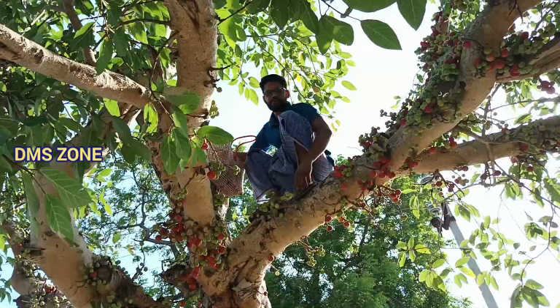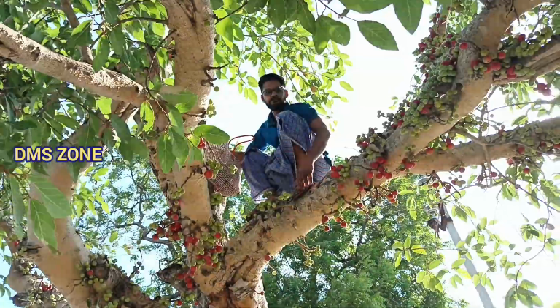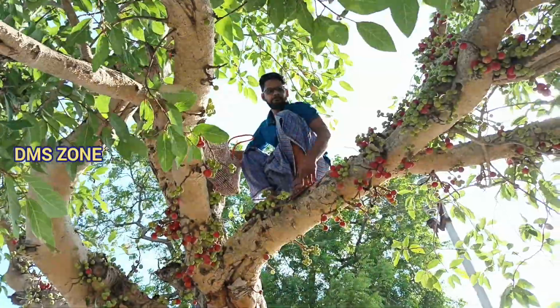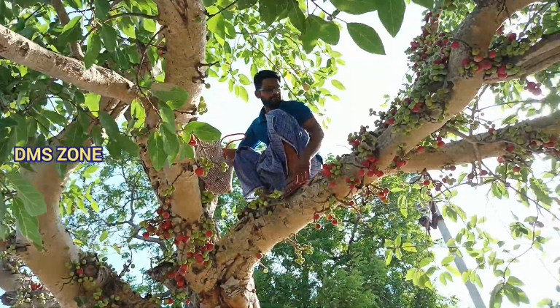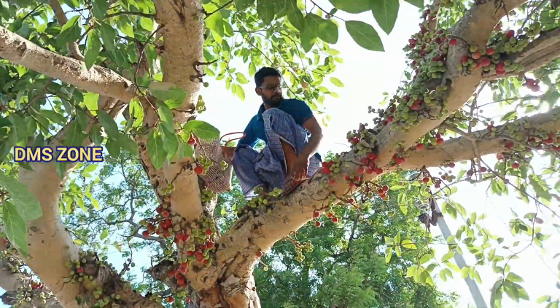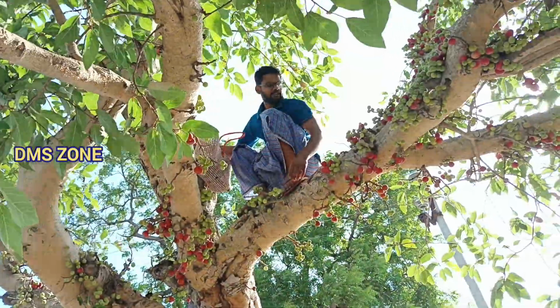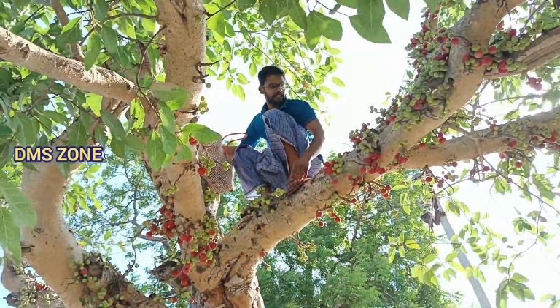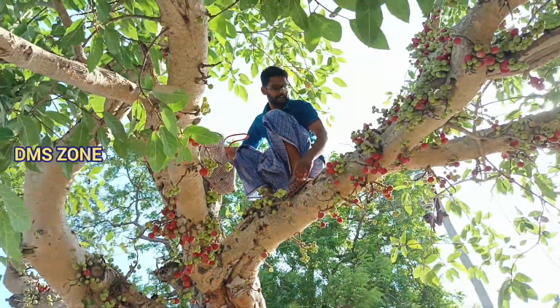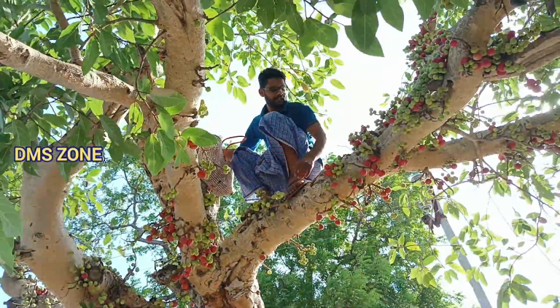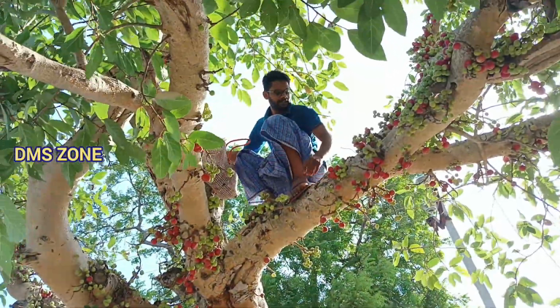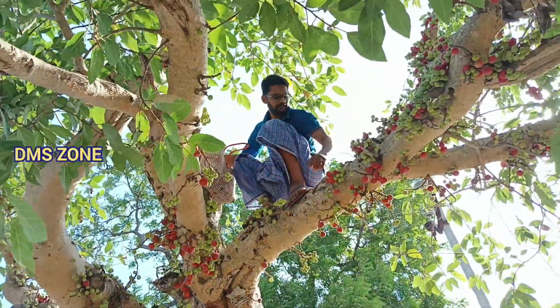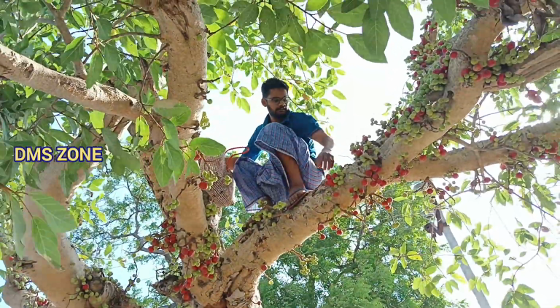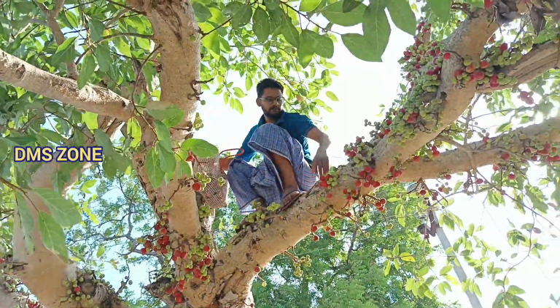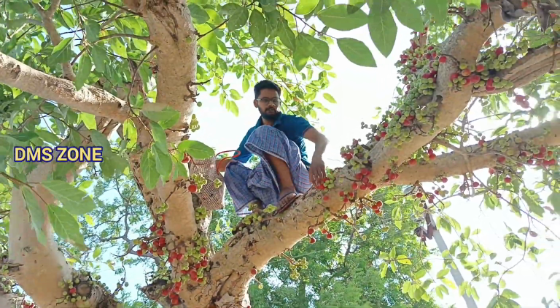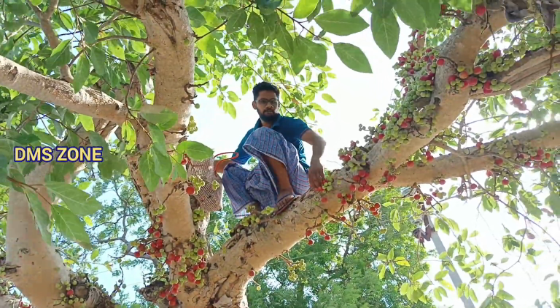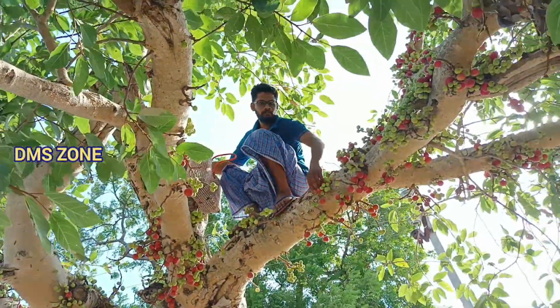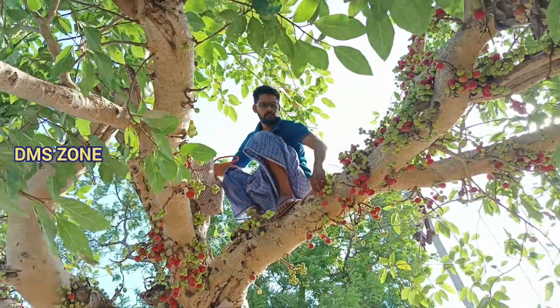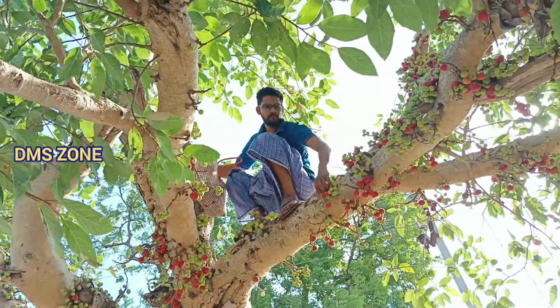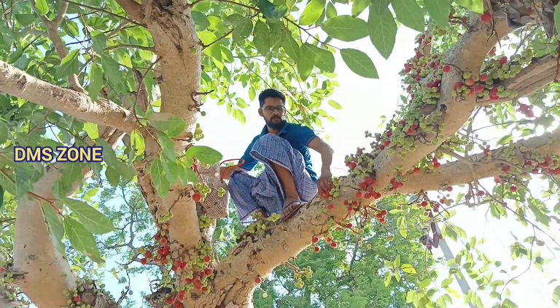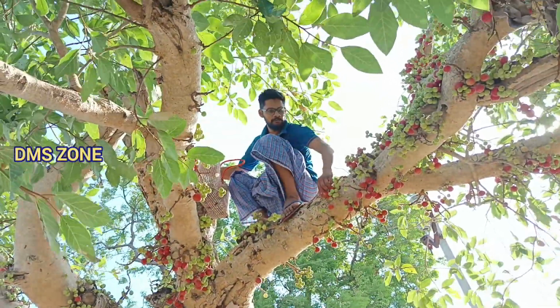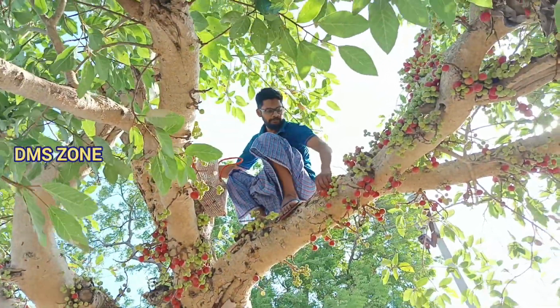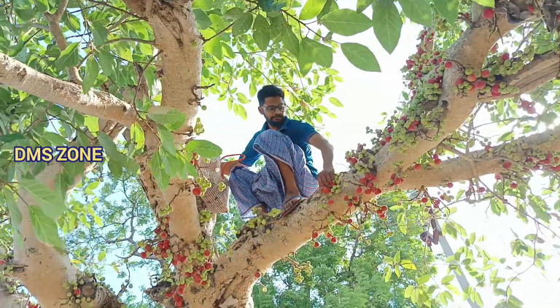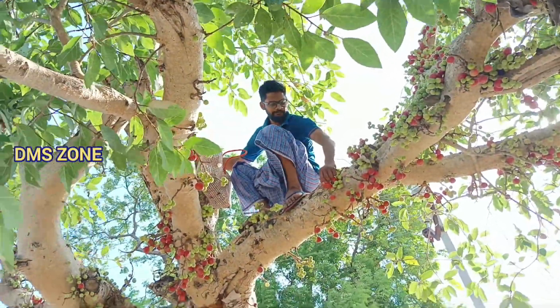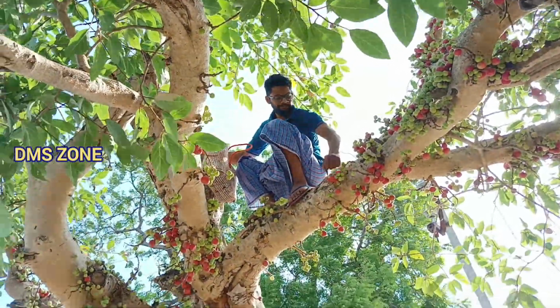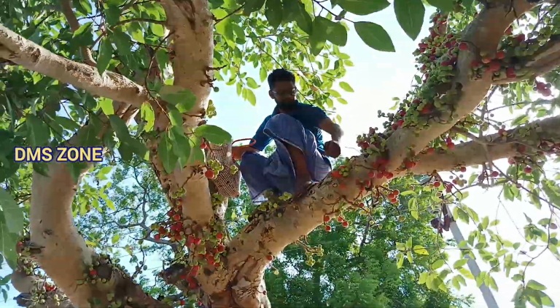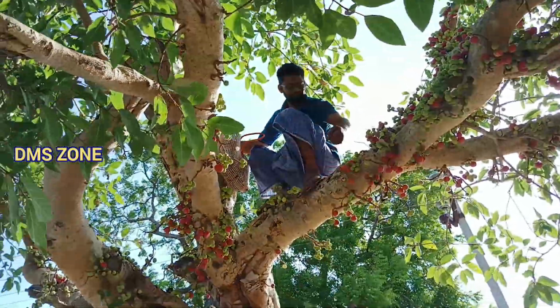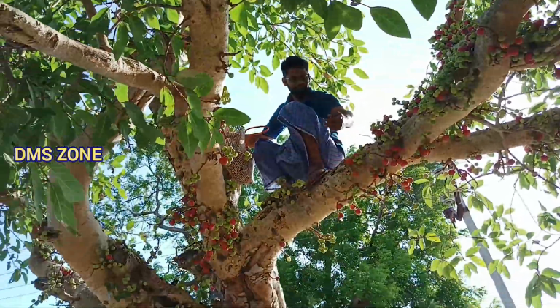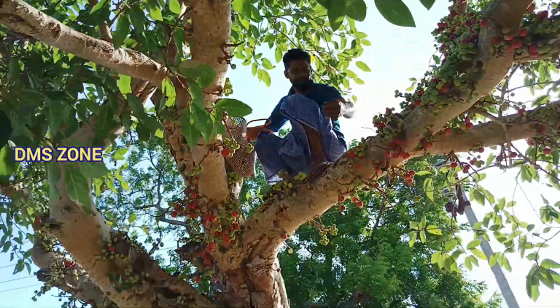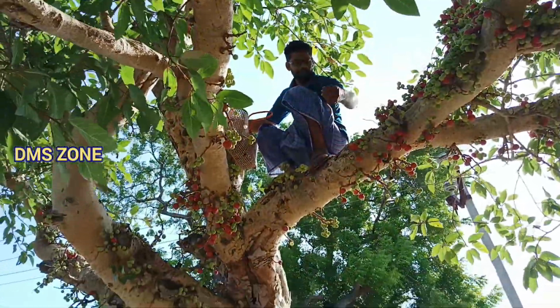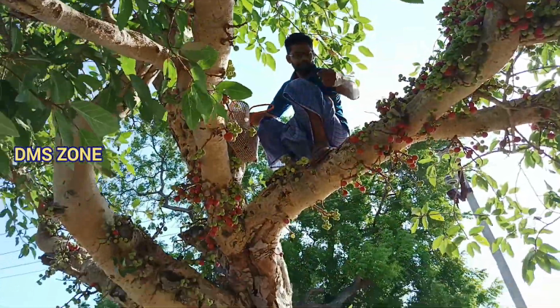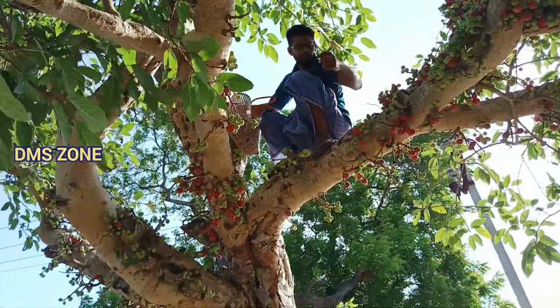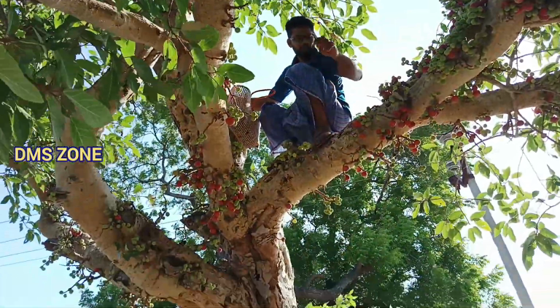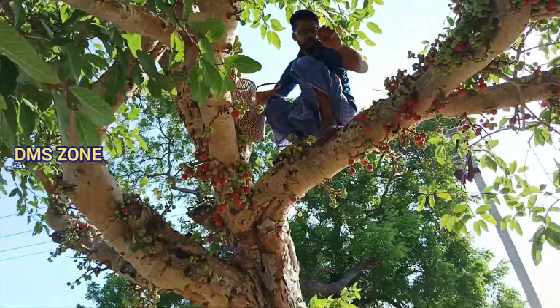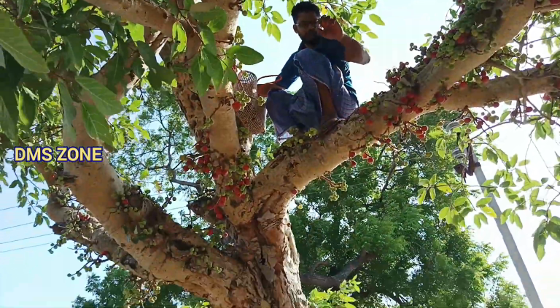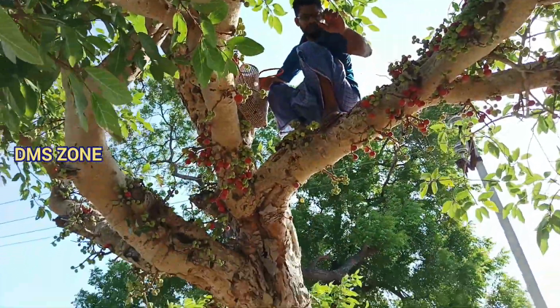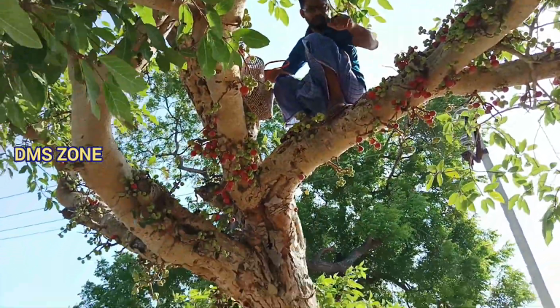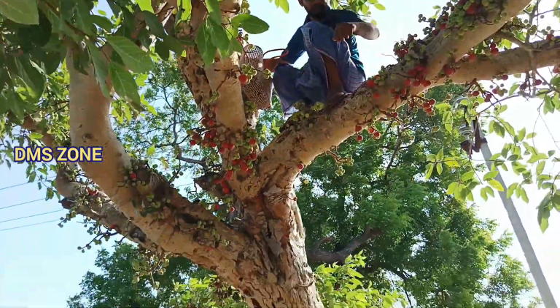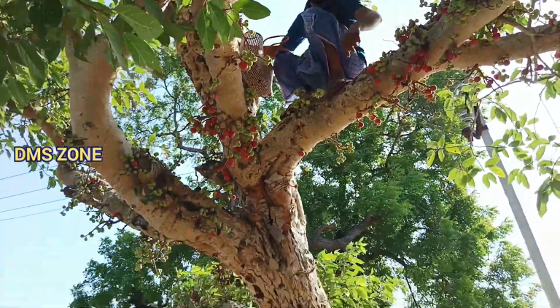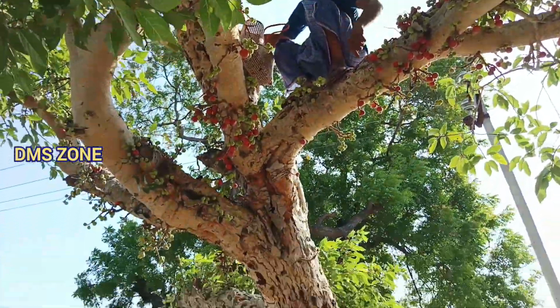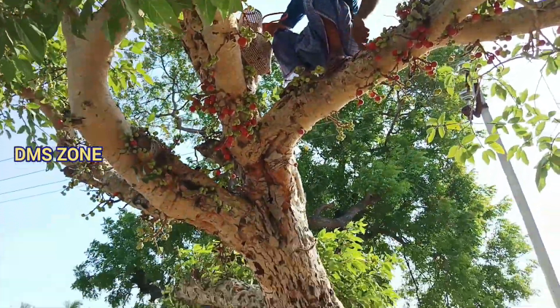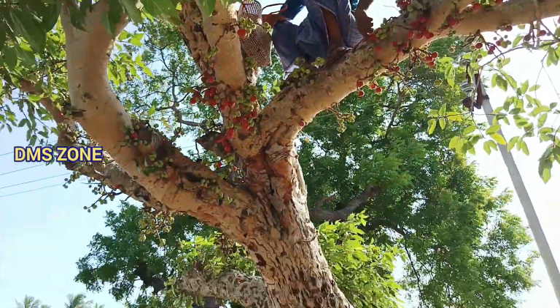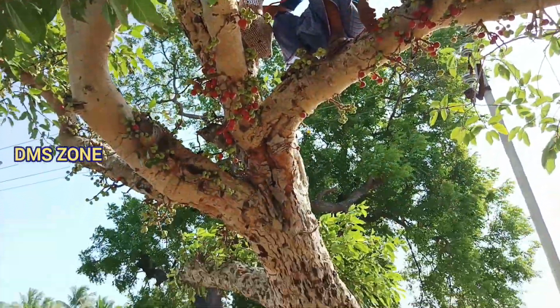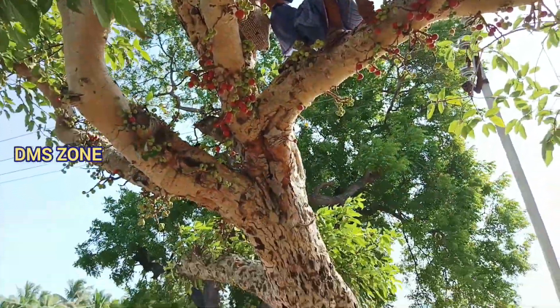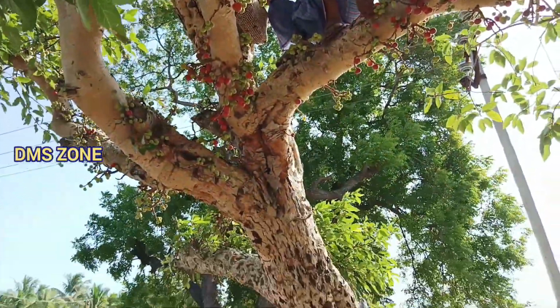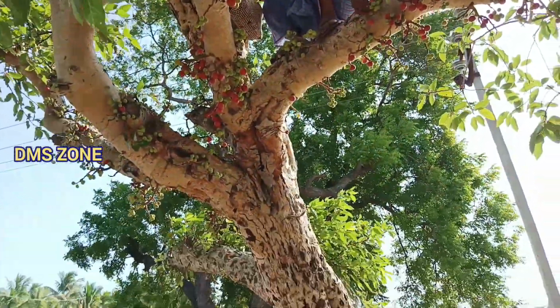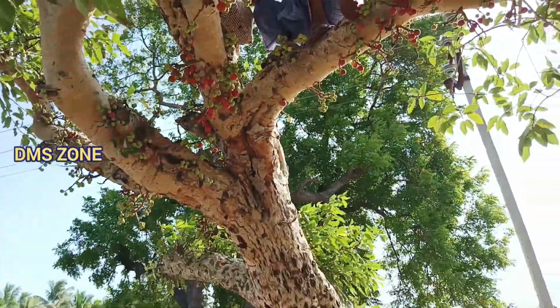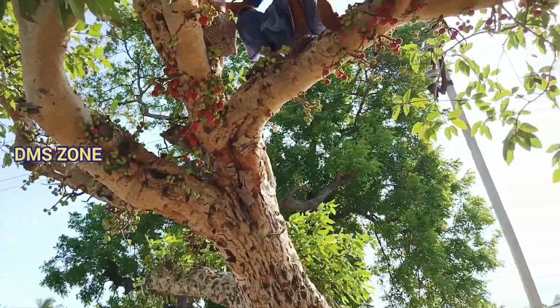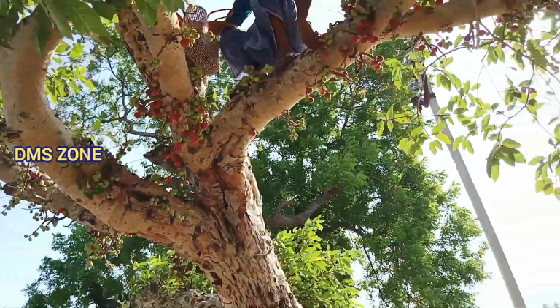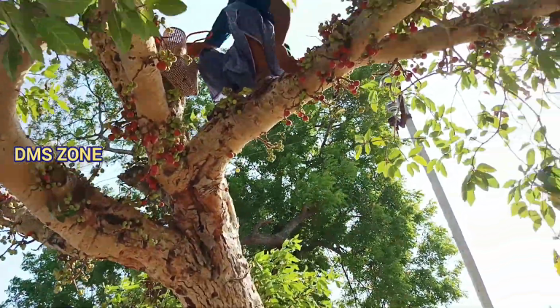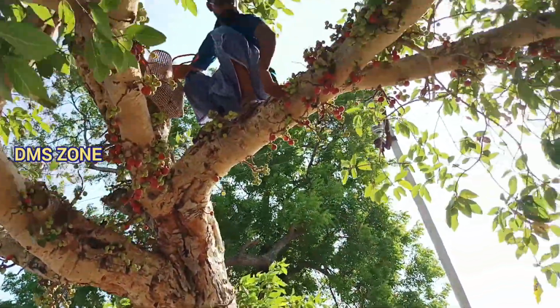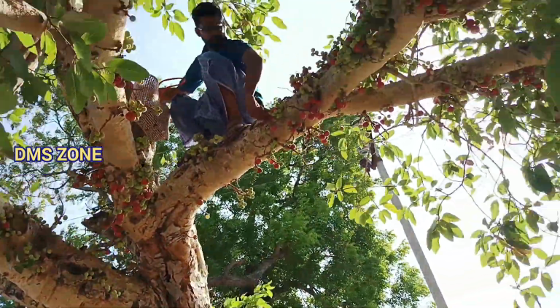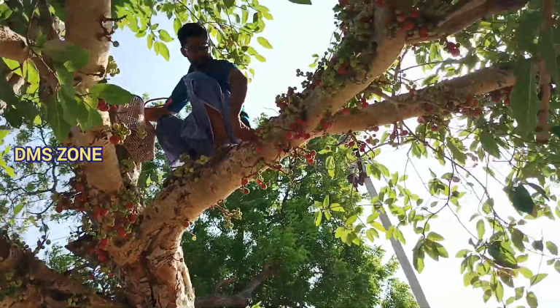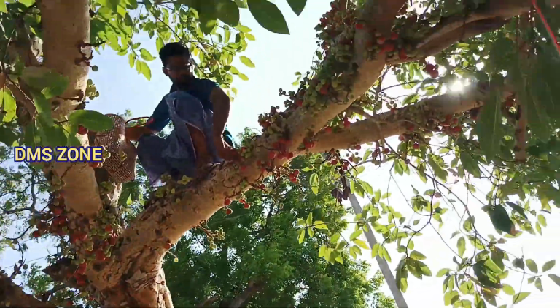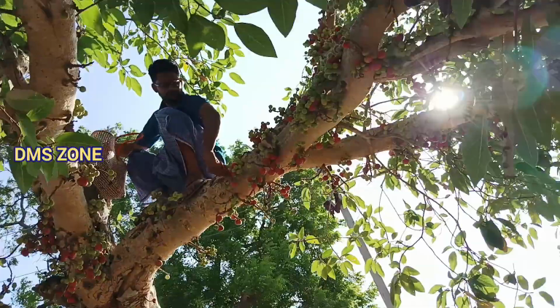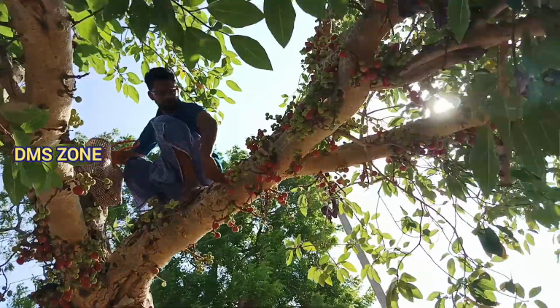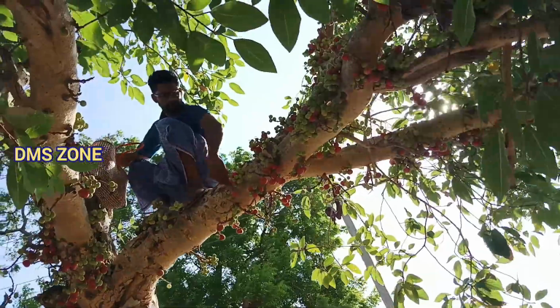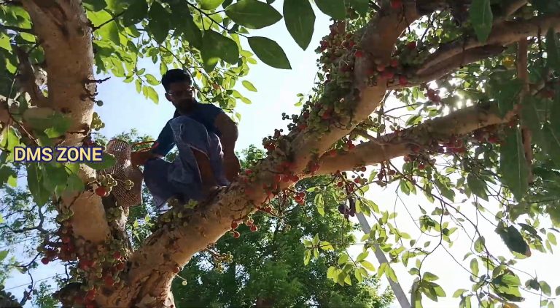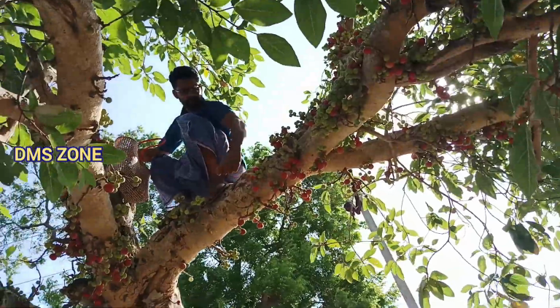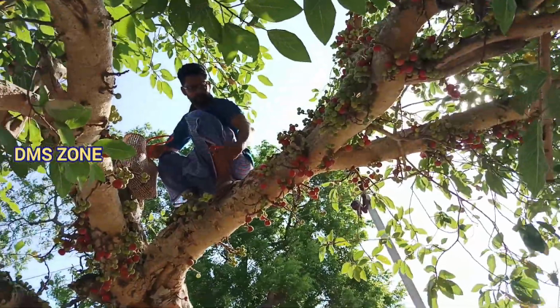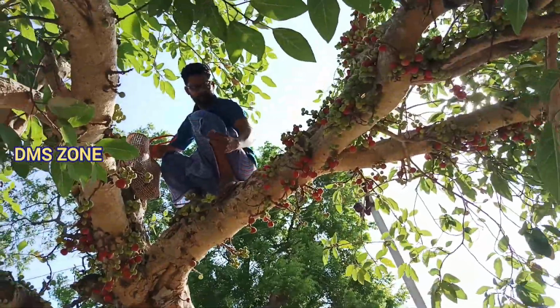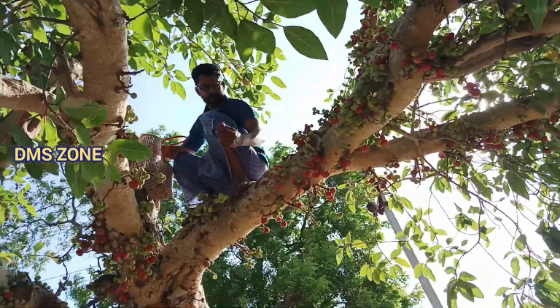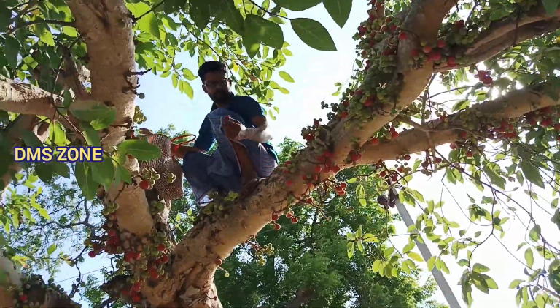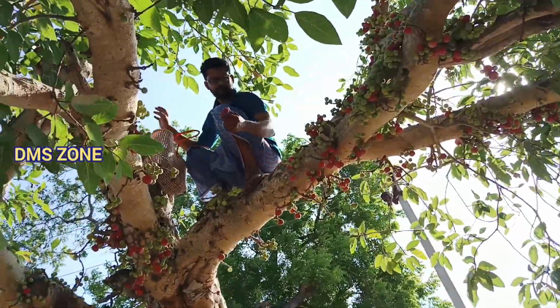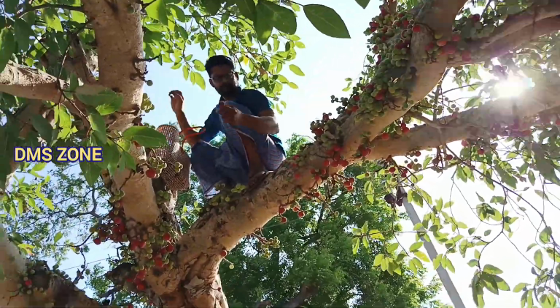Hi, Hello Friends! Welcome to EMSN! Today, I am going to talk about the dry fruit.